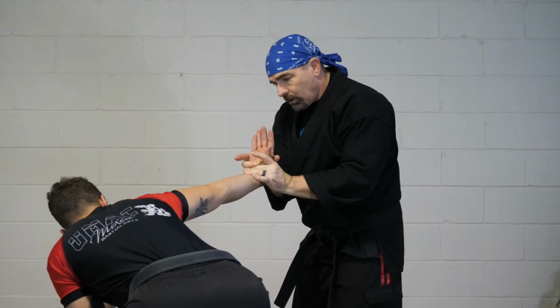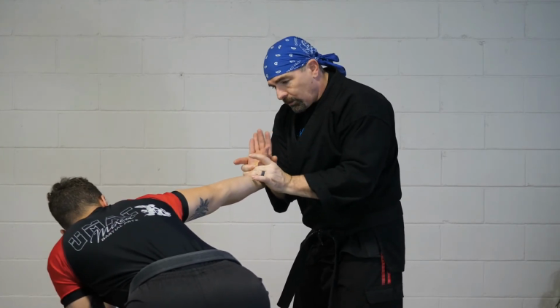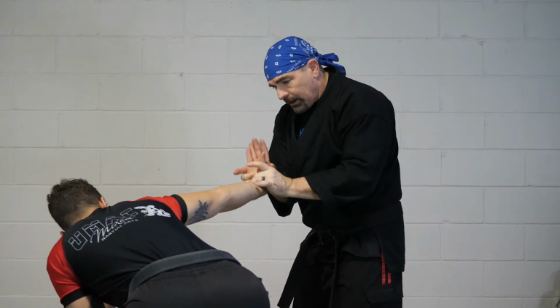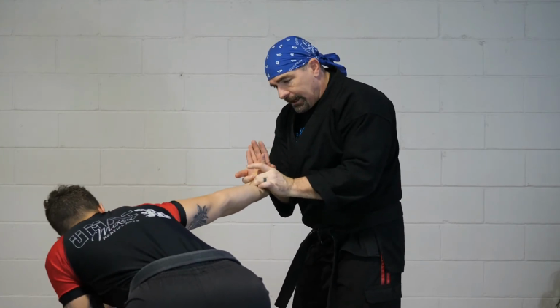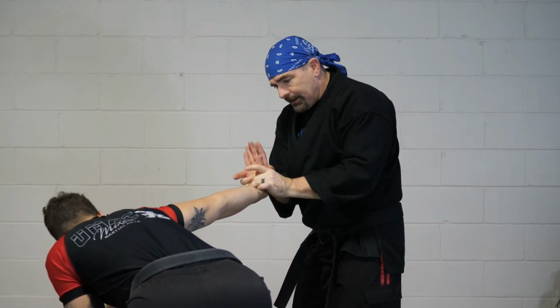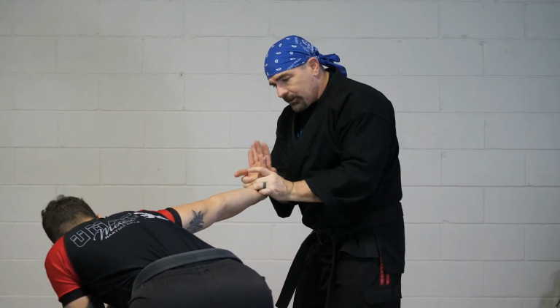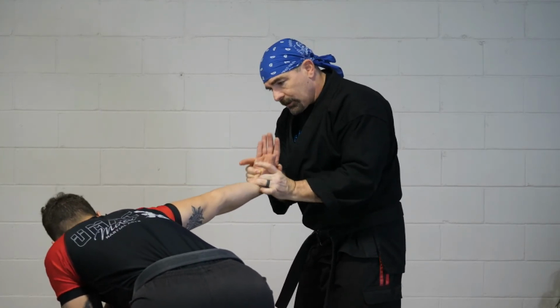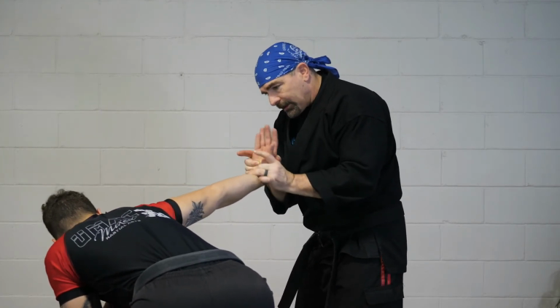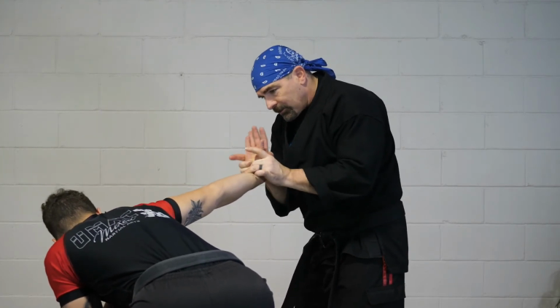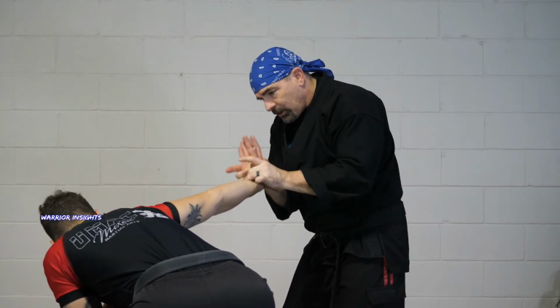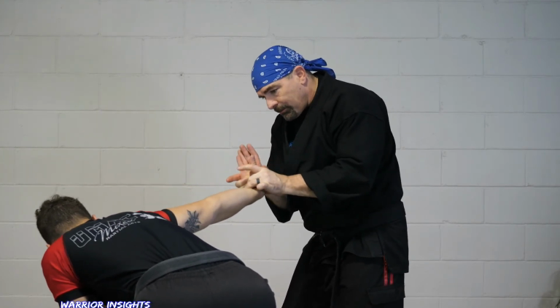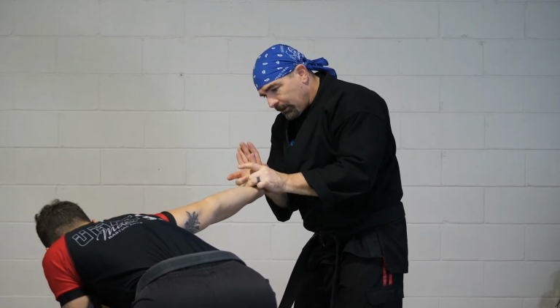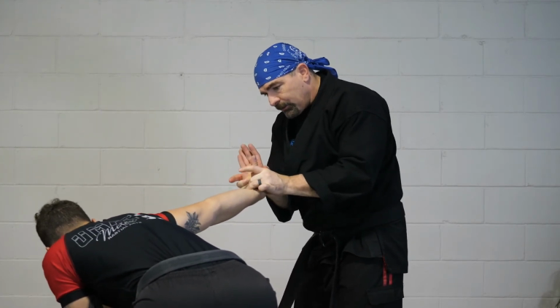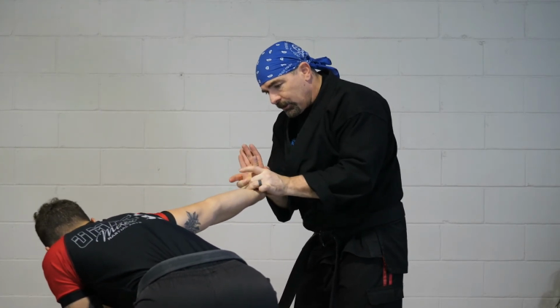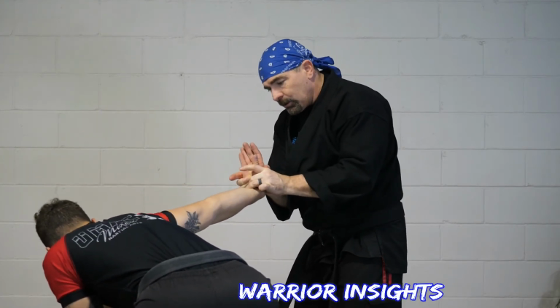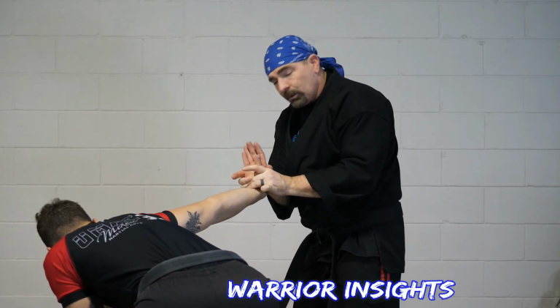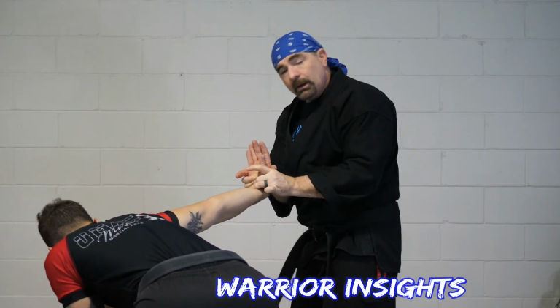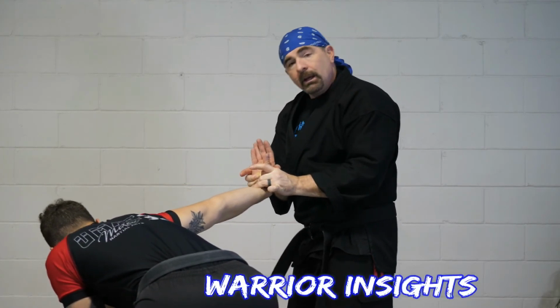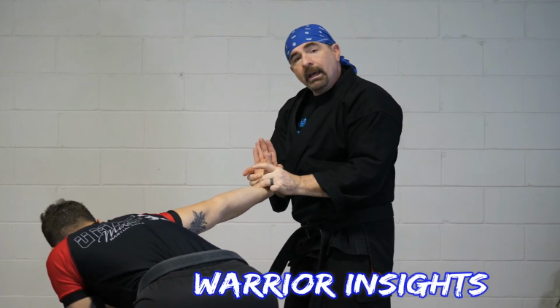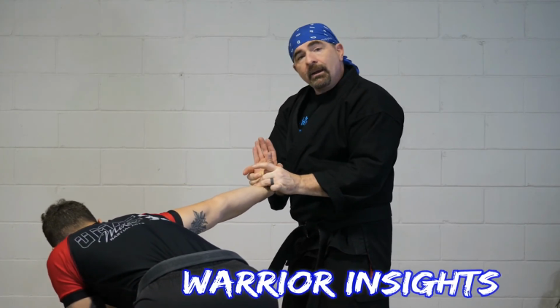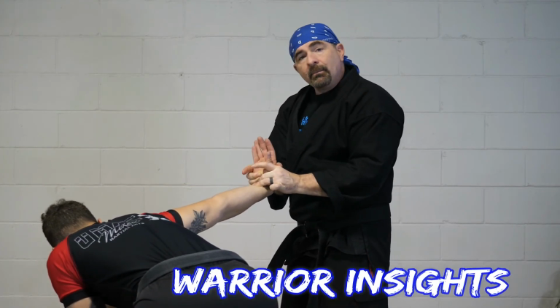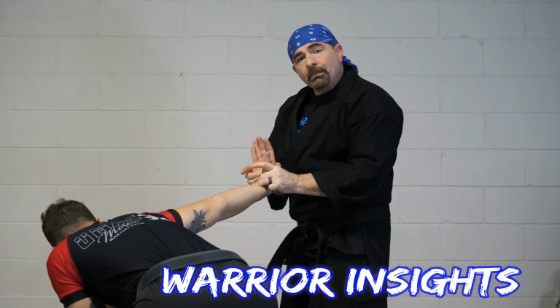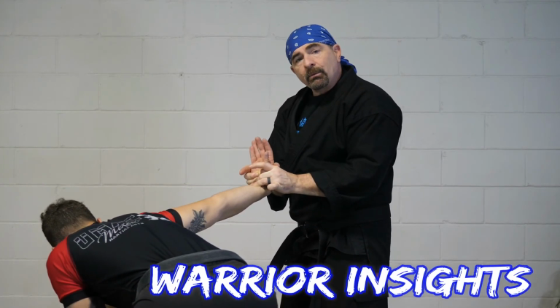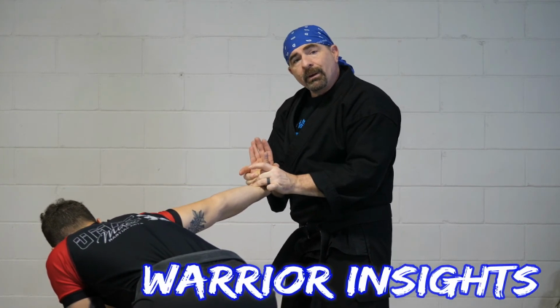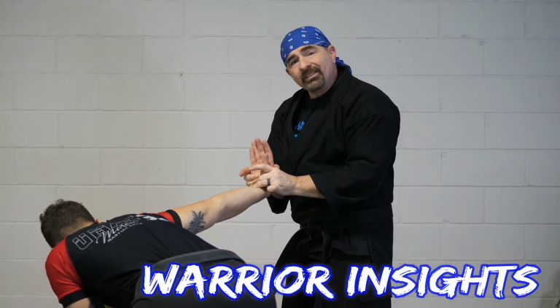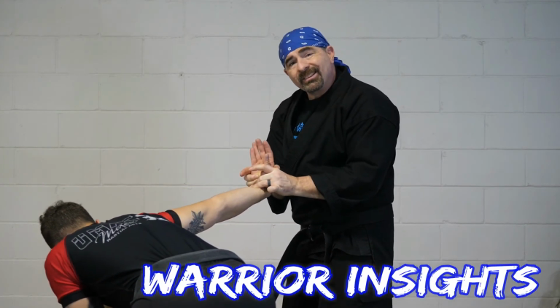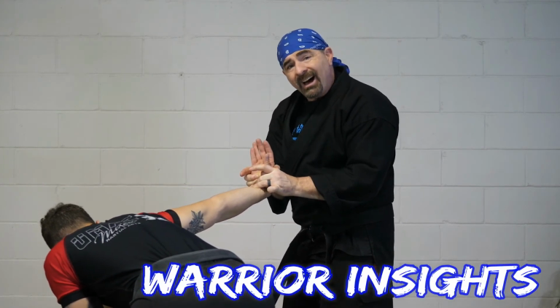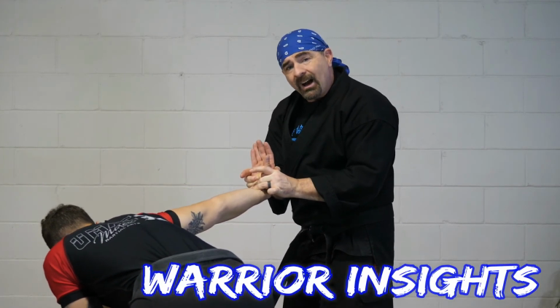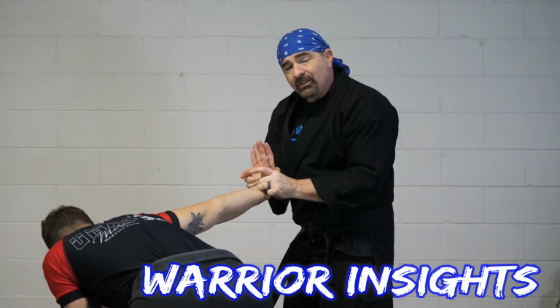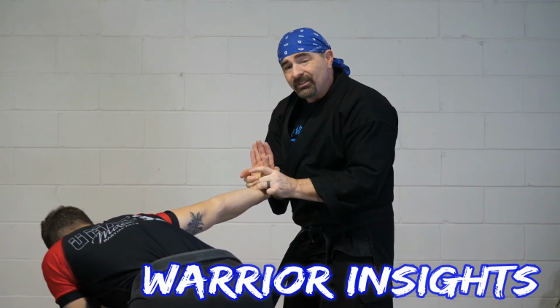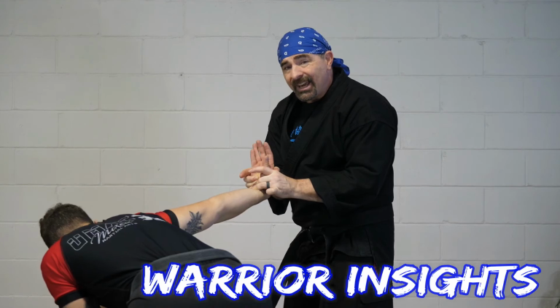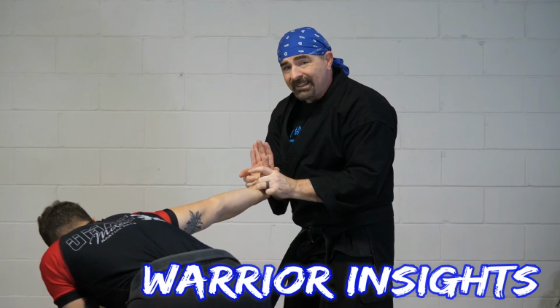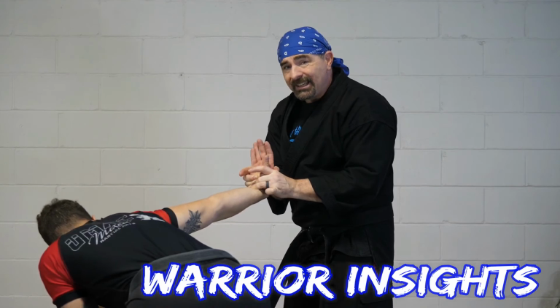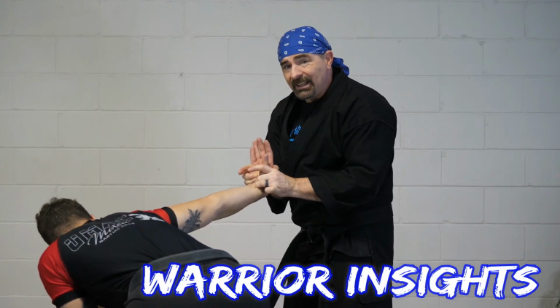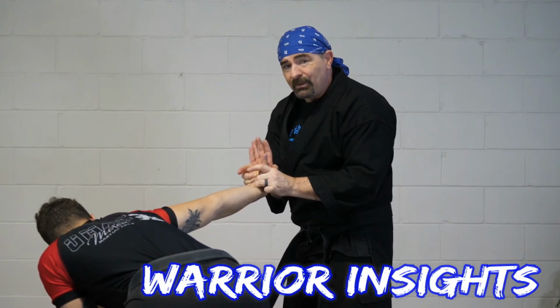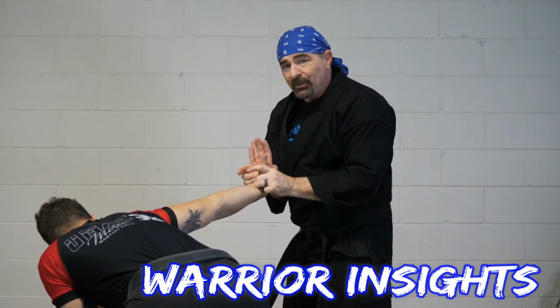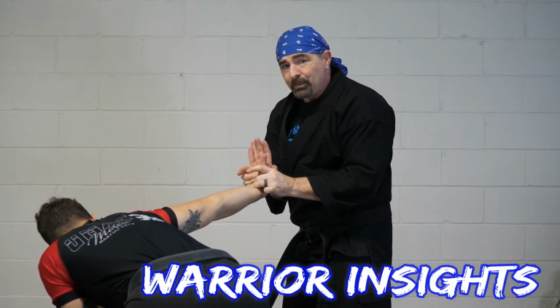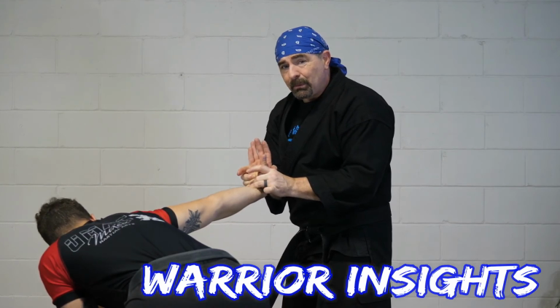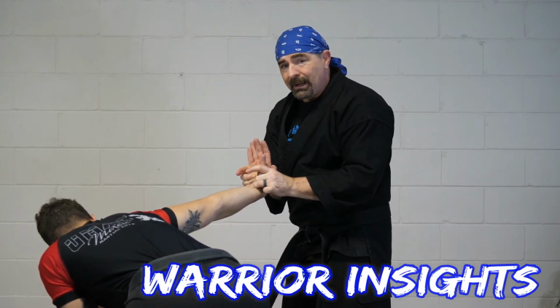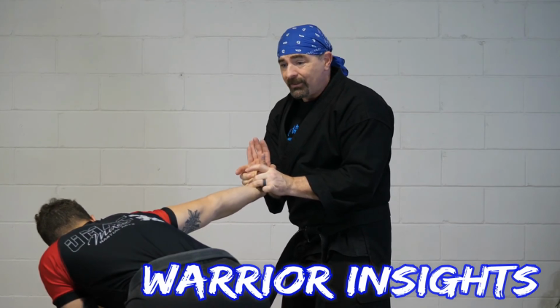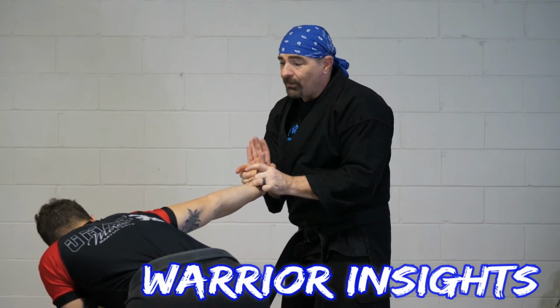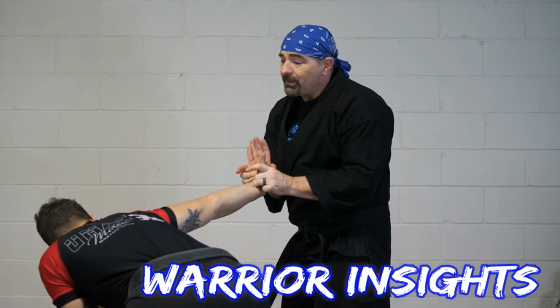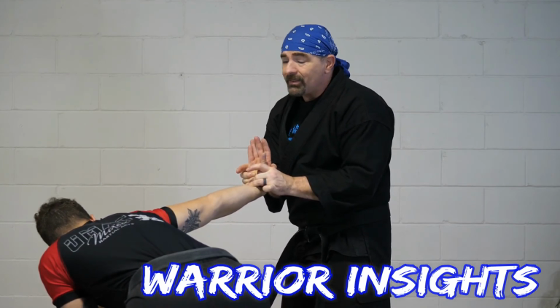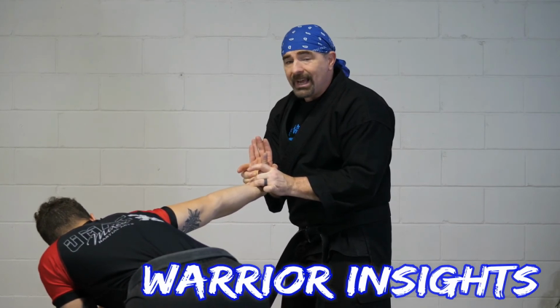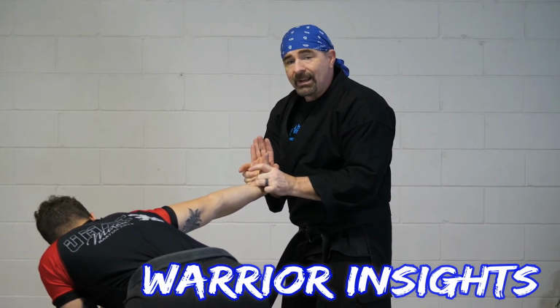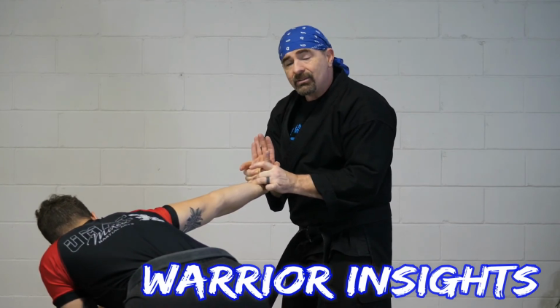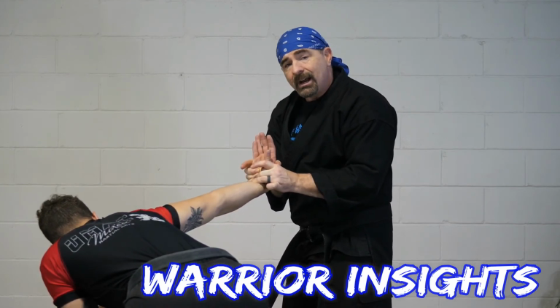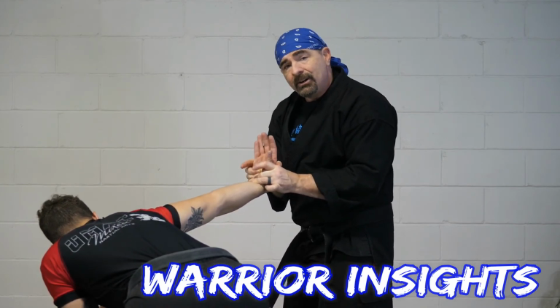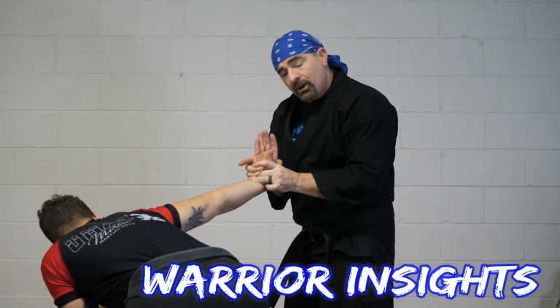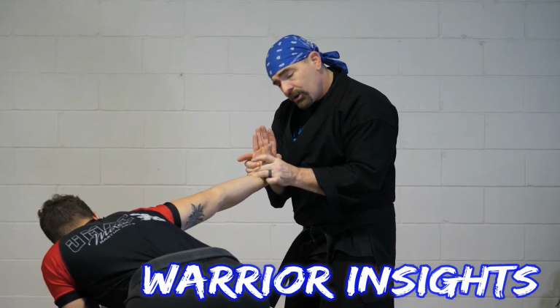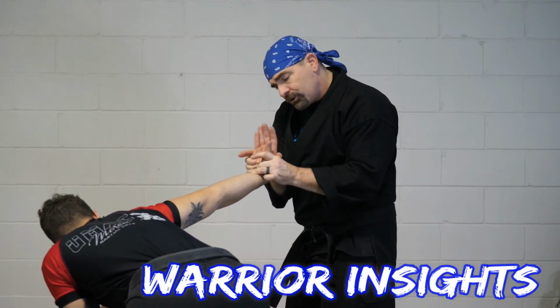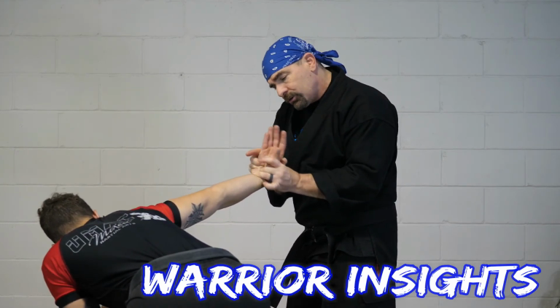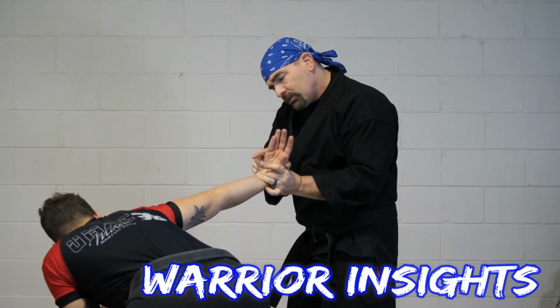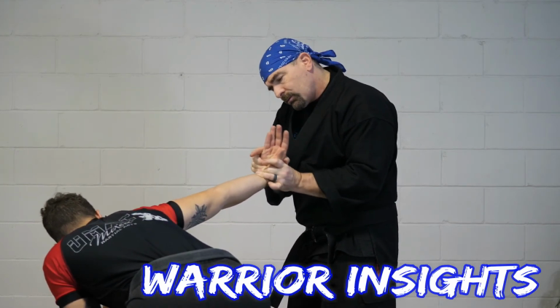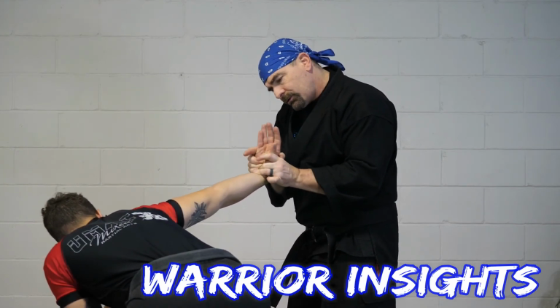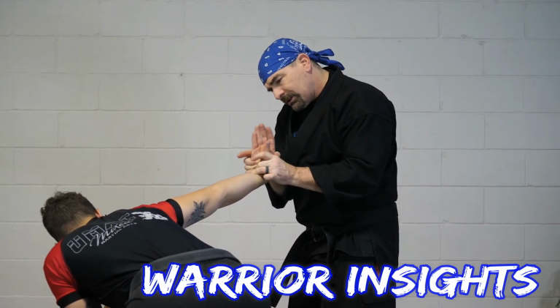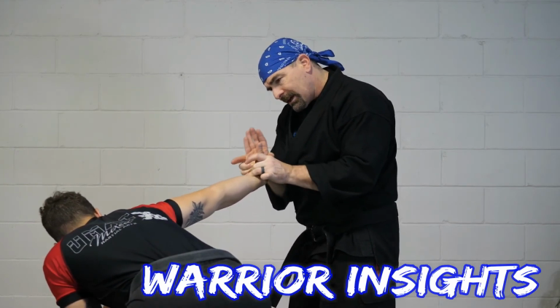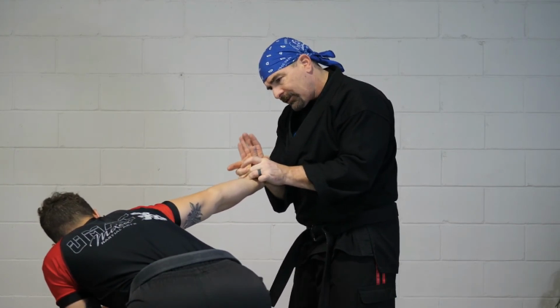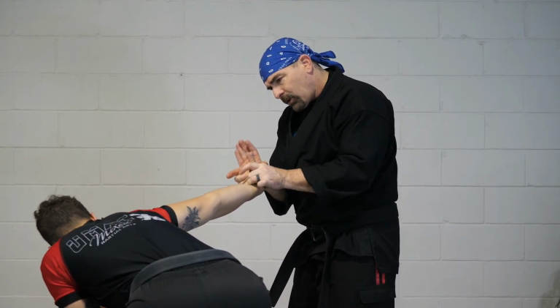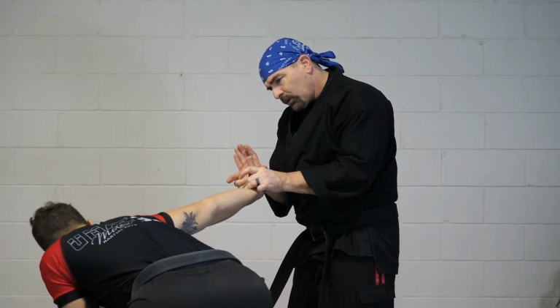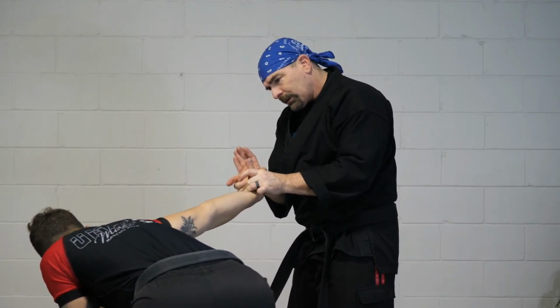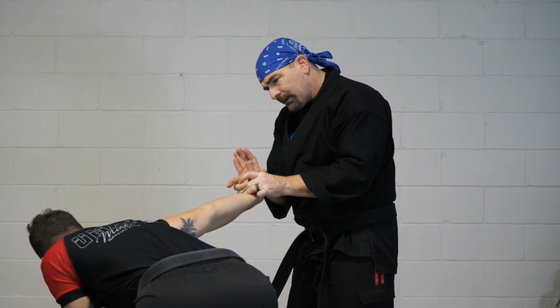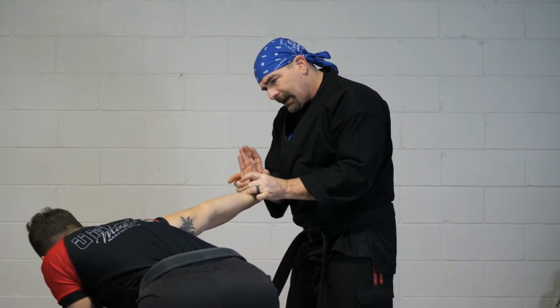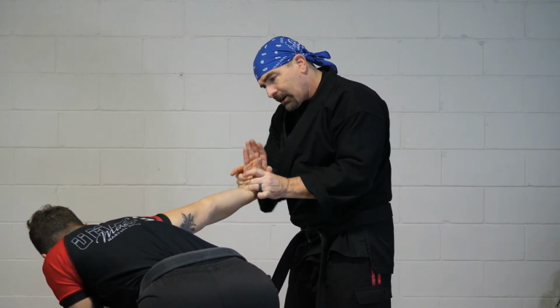That's number two. Remember, wrist locks are technically wrist breaks. So if this guy tried to hurt you, don't just hold him there.